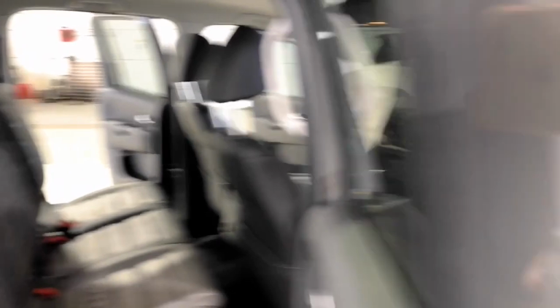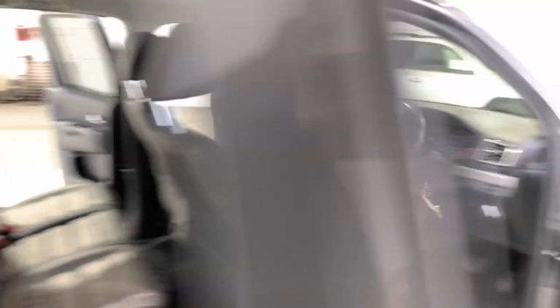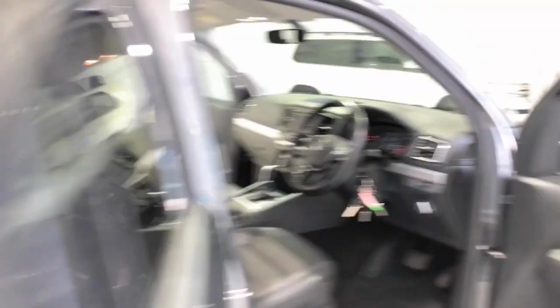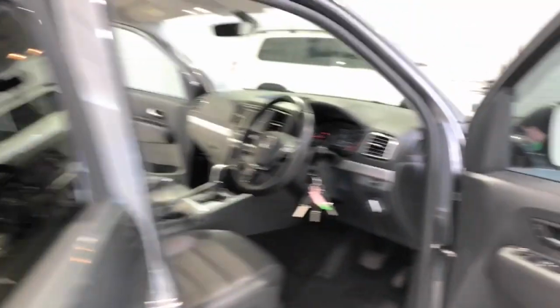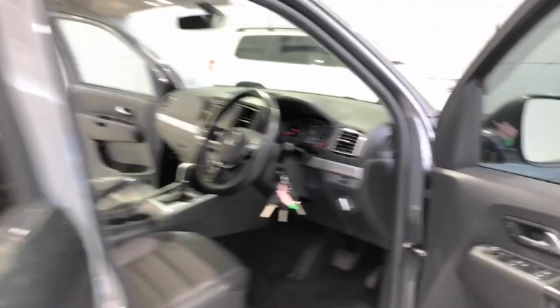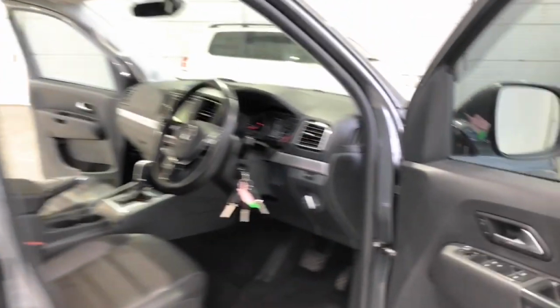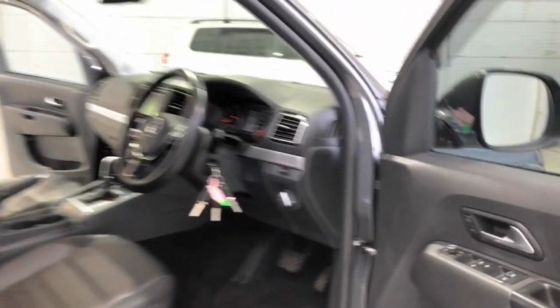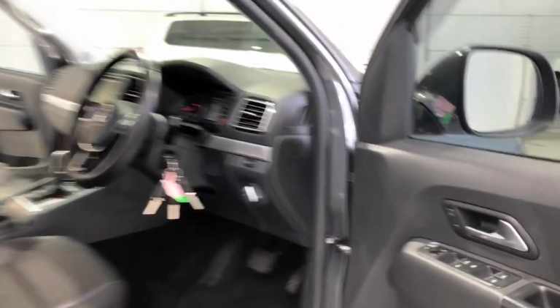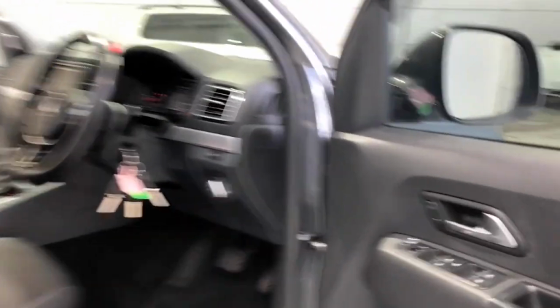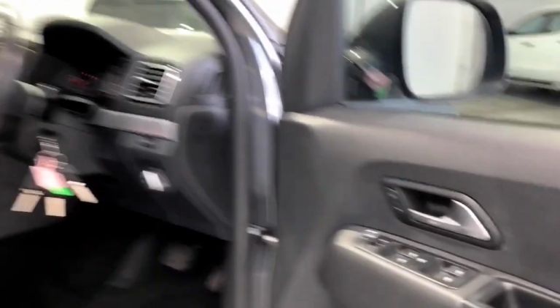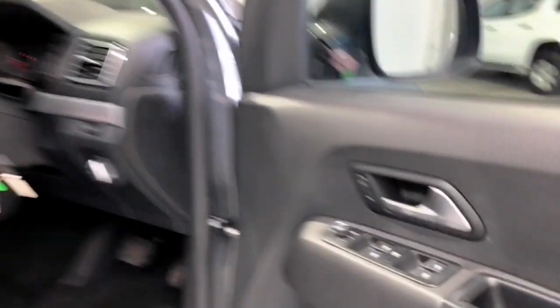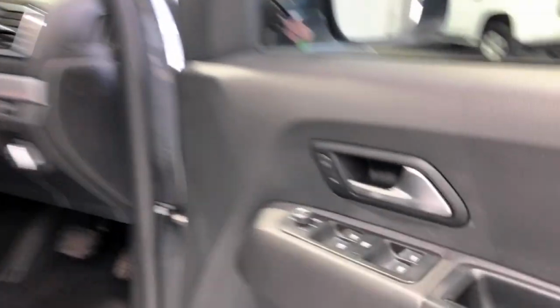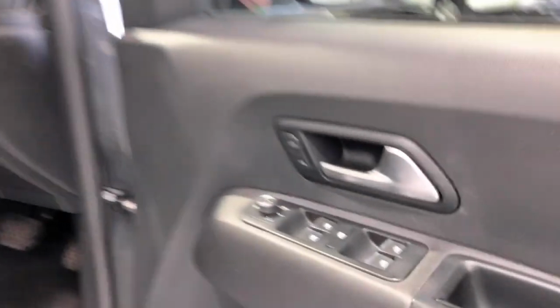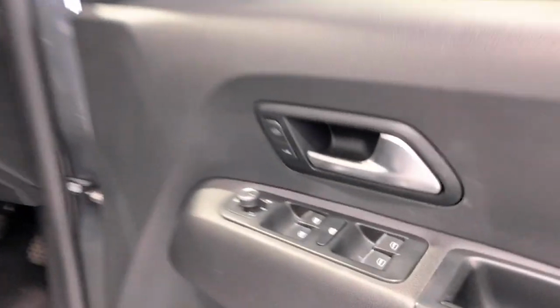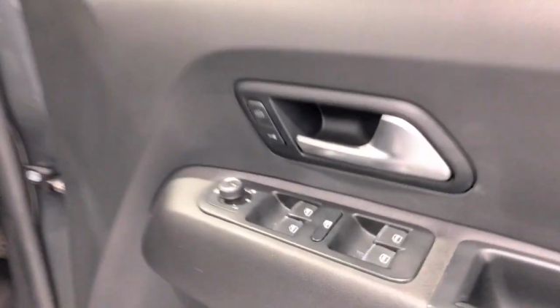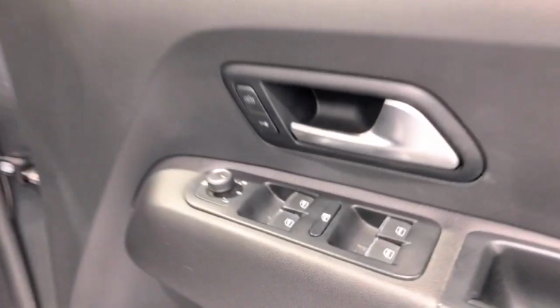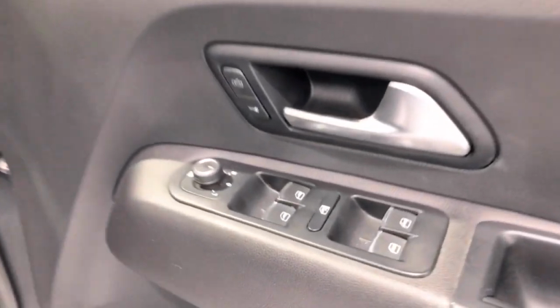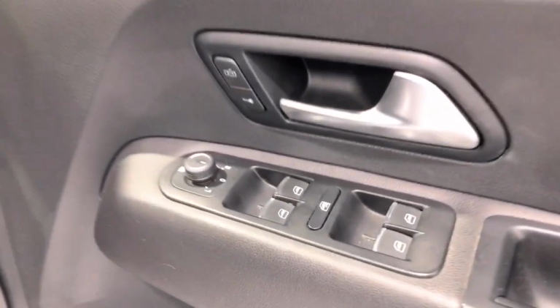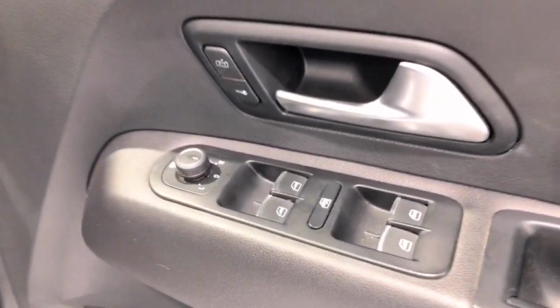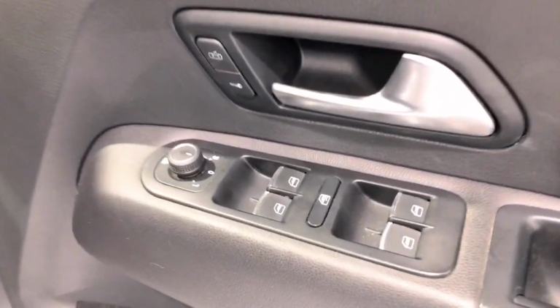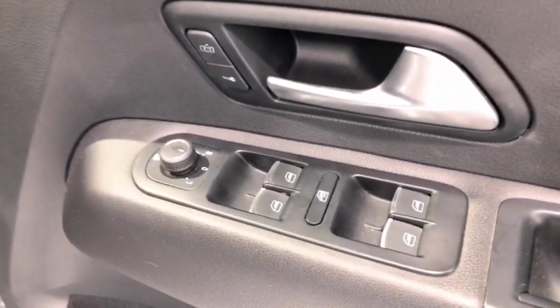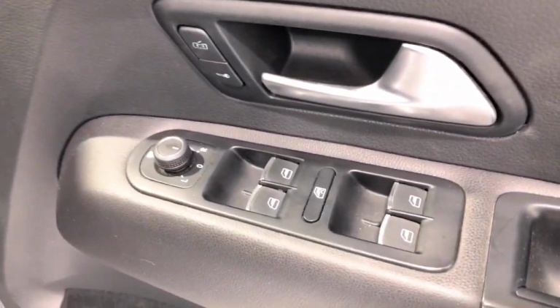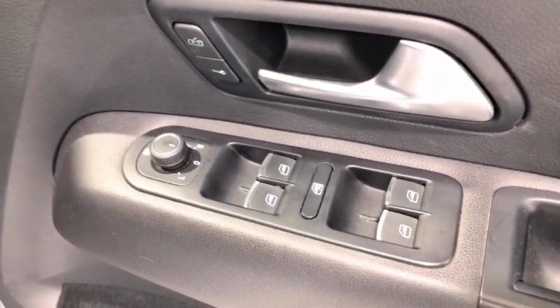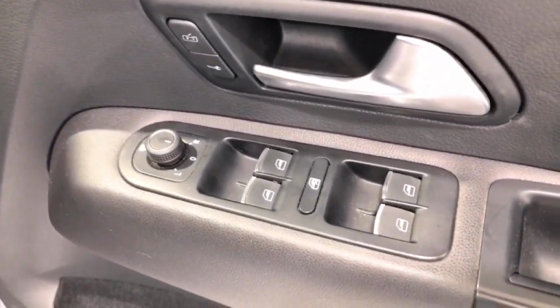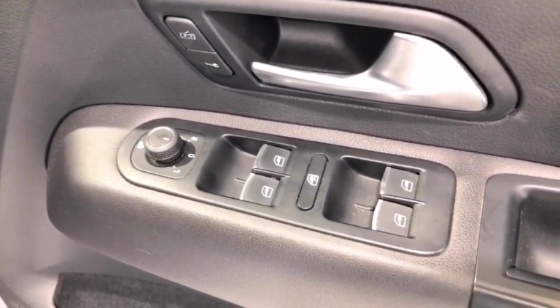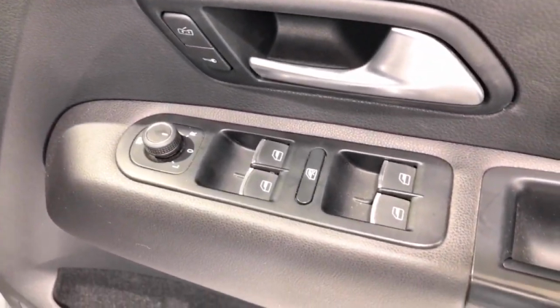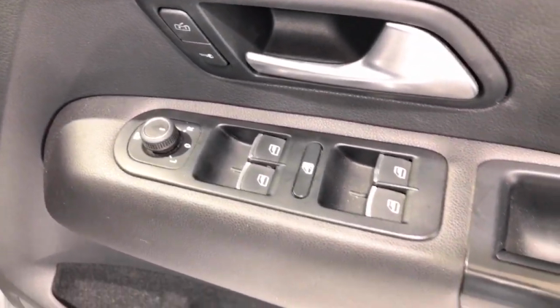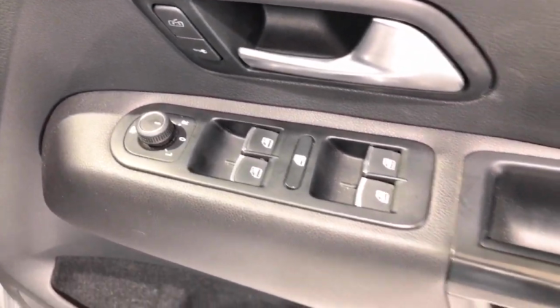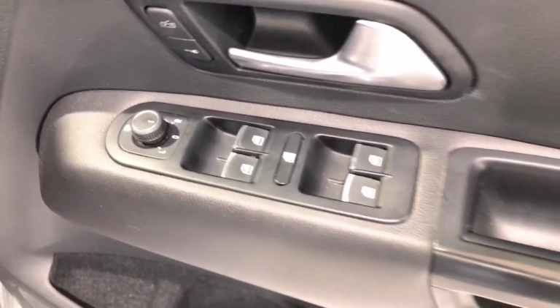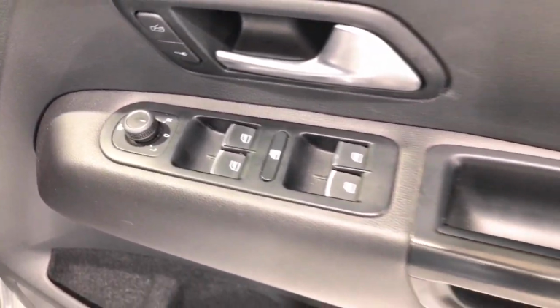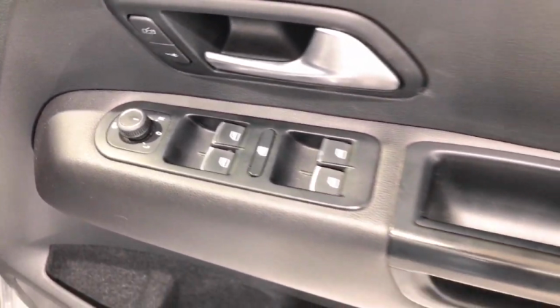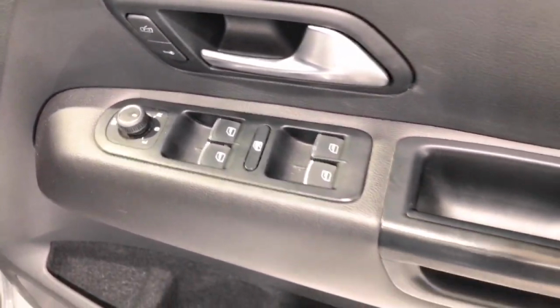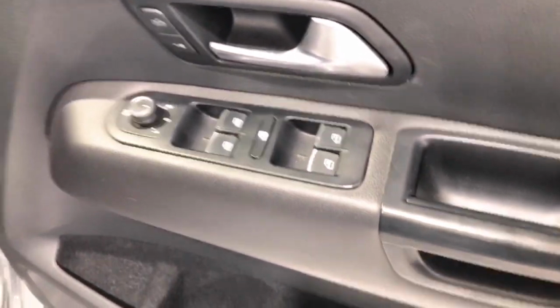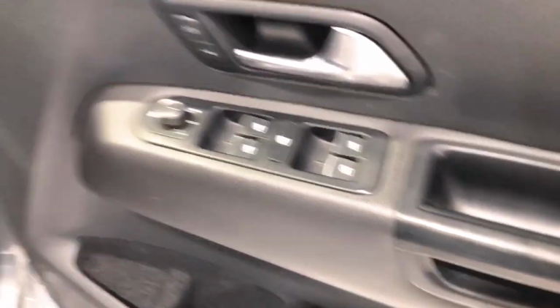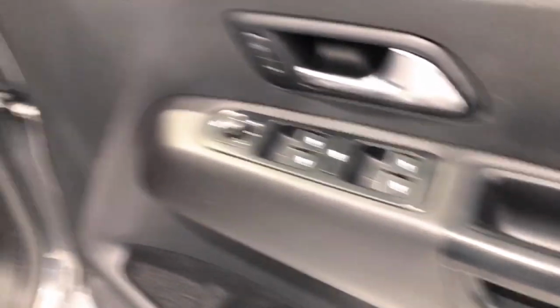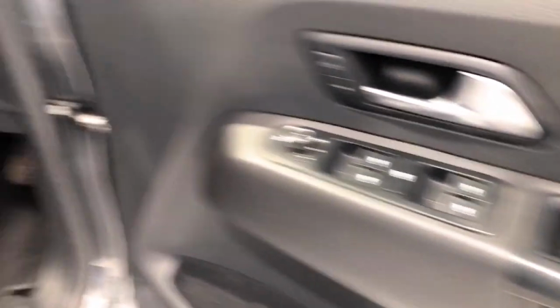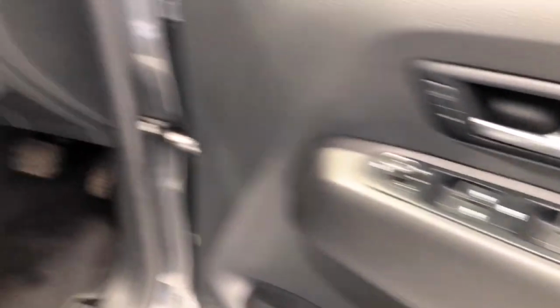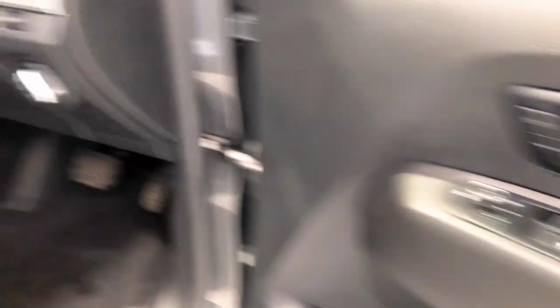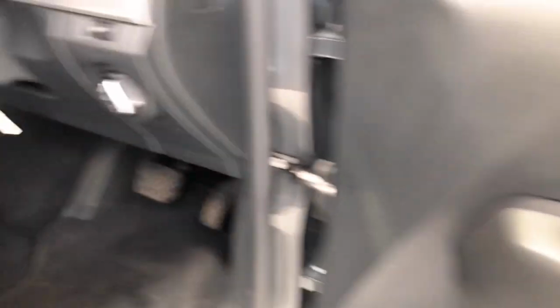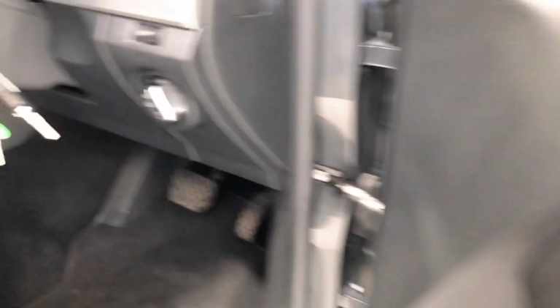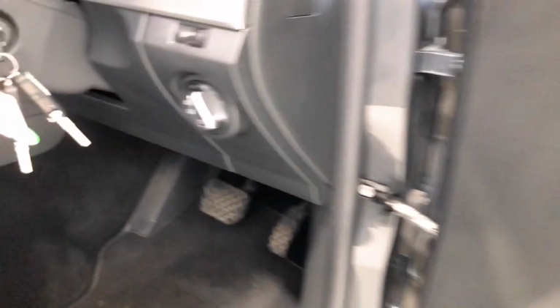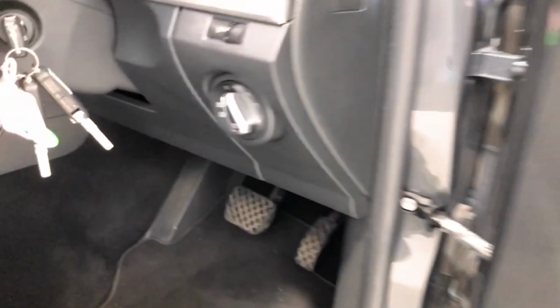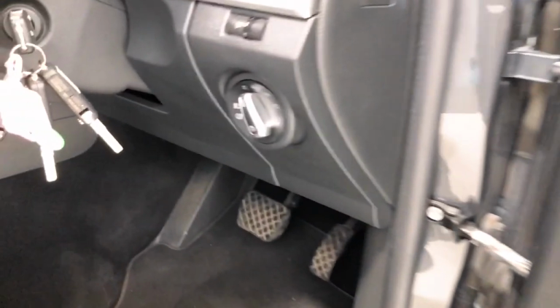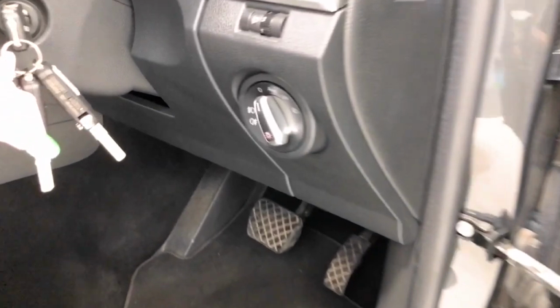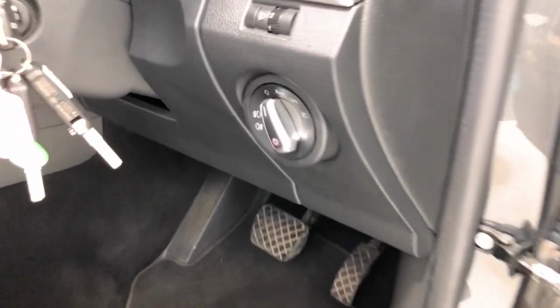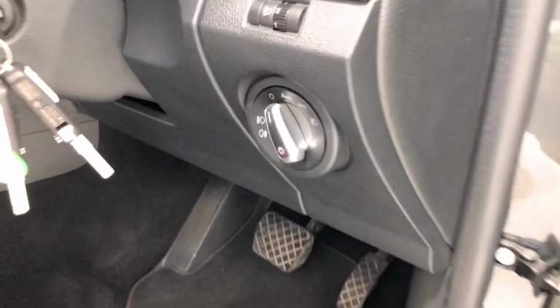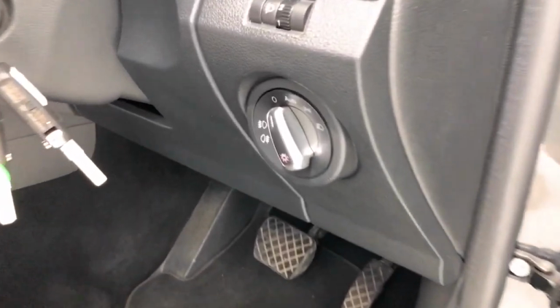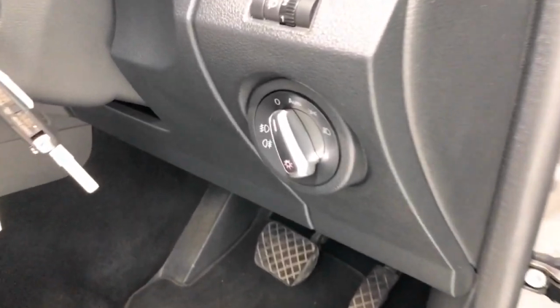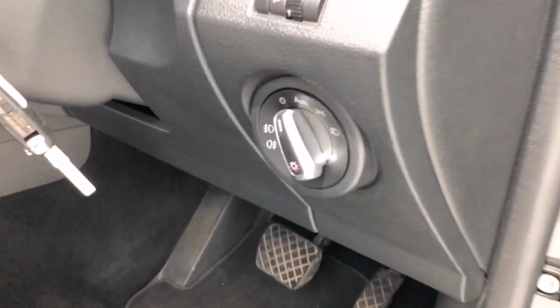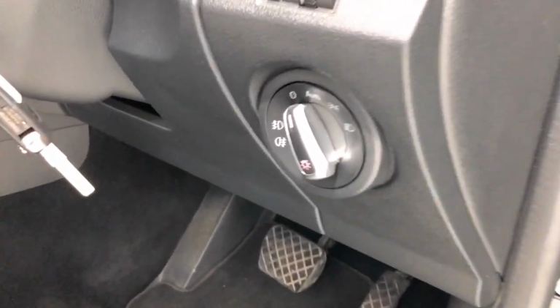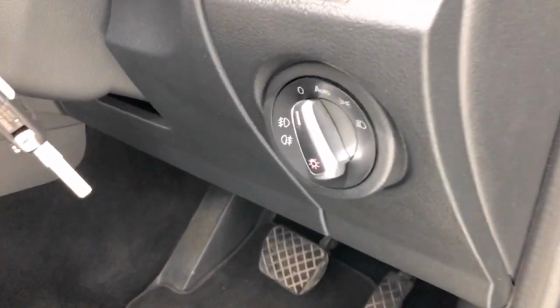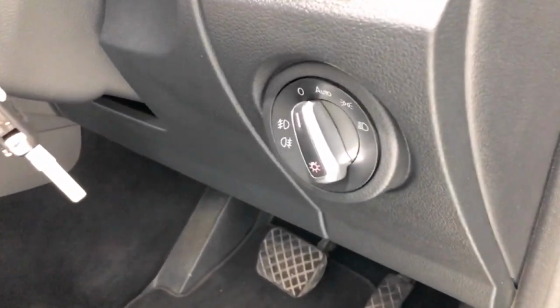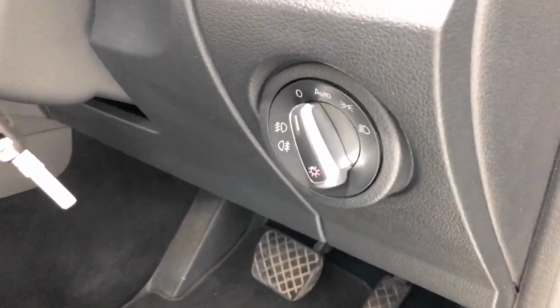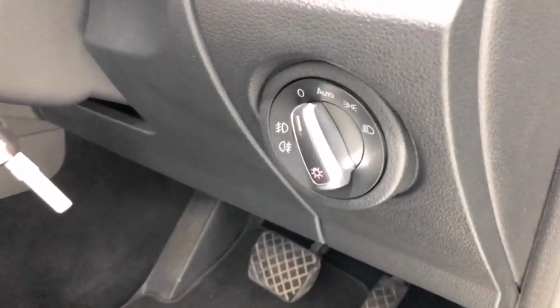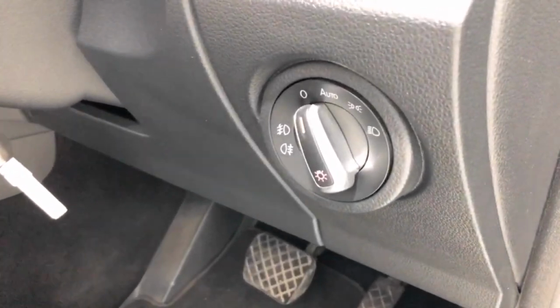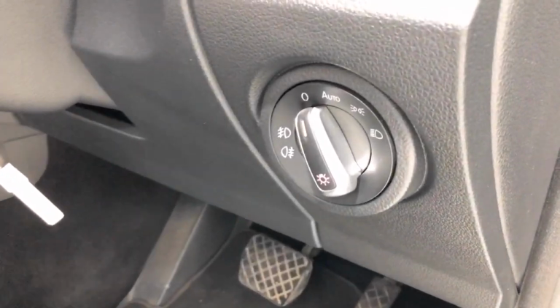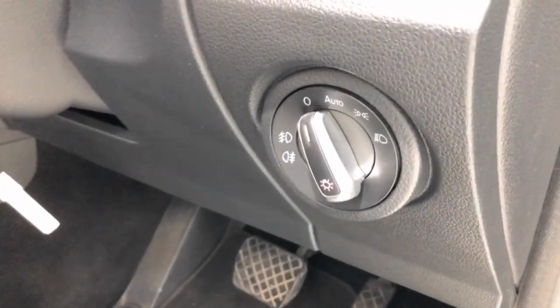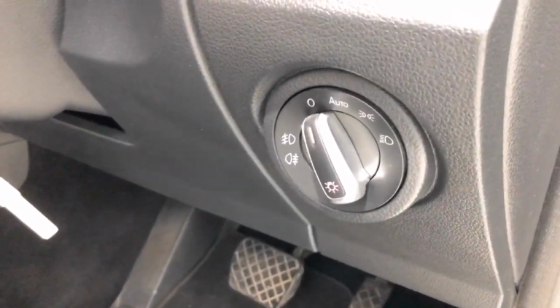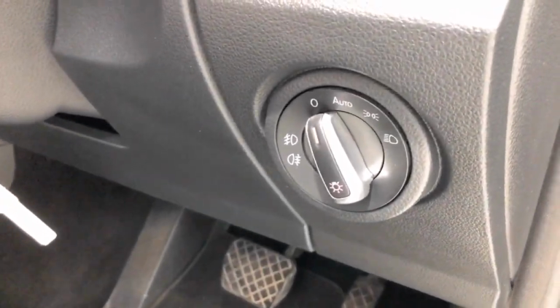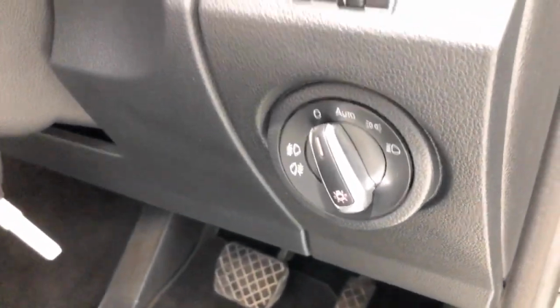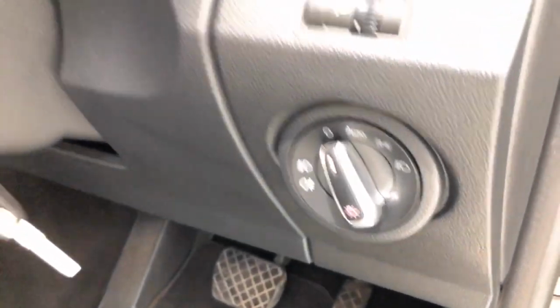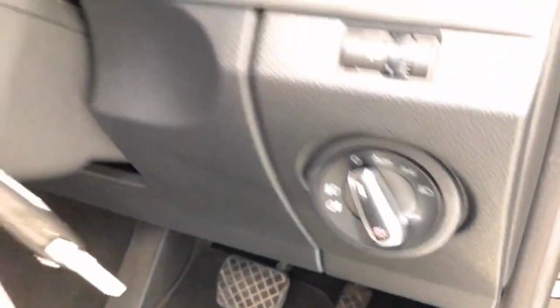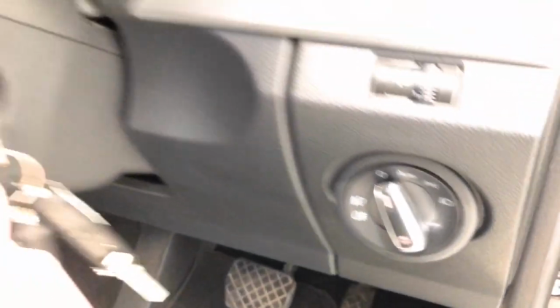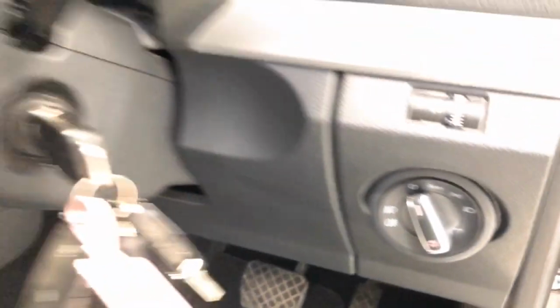The Amarok has received a five-star rating from NCAP. Some of the convenience and safety features include: